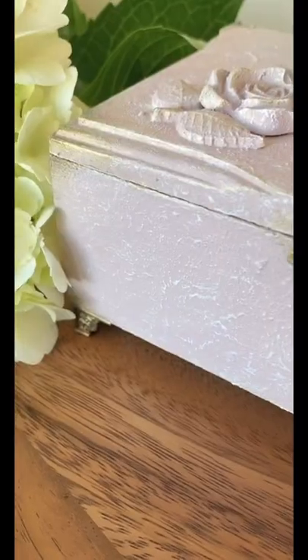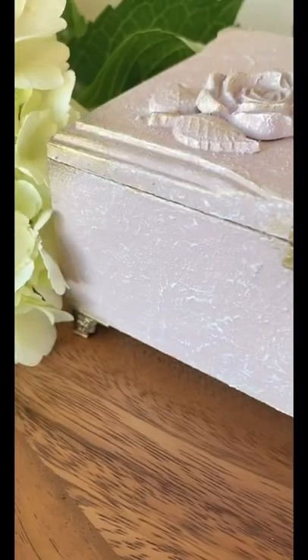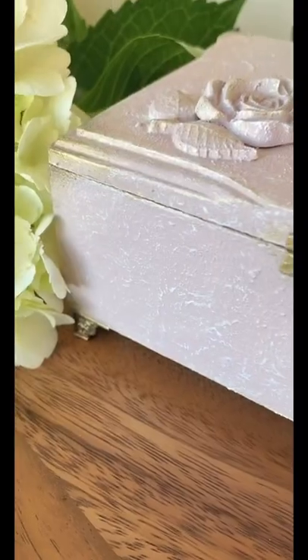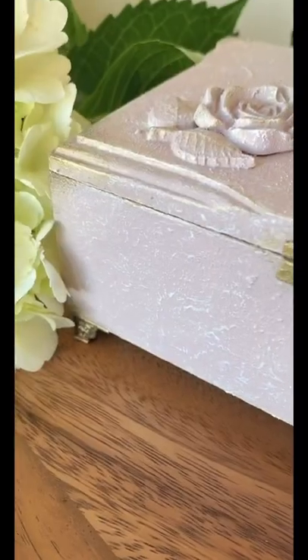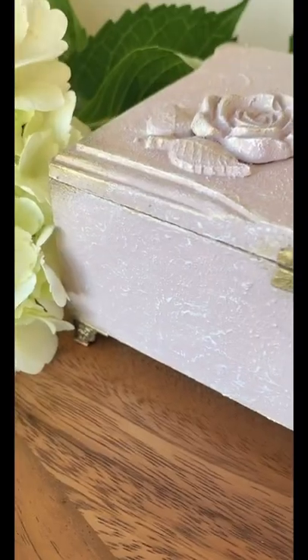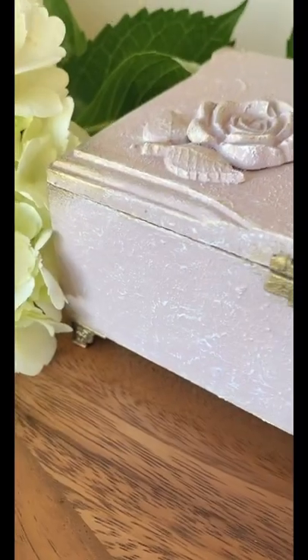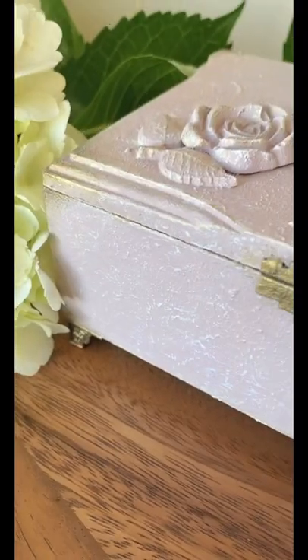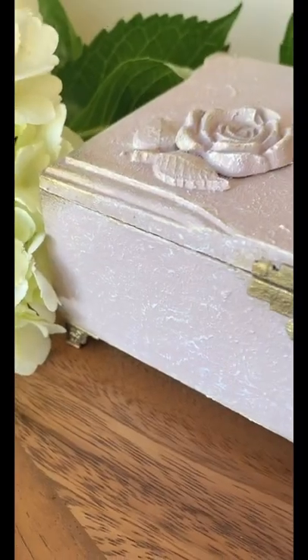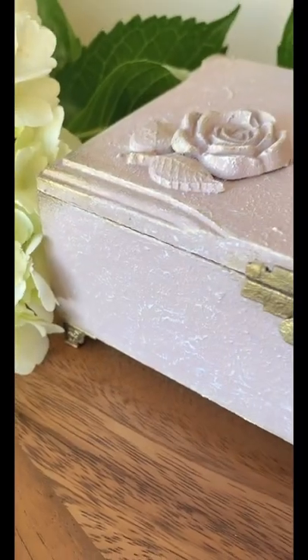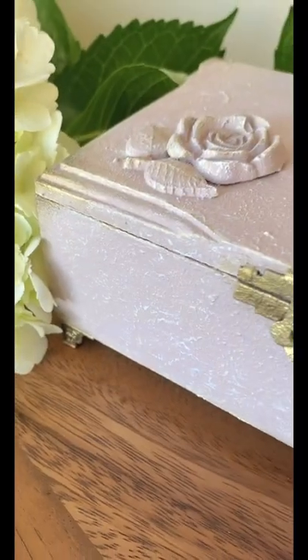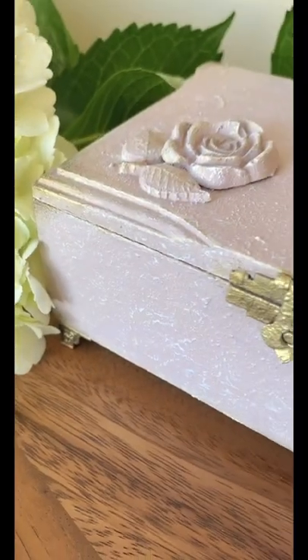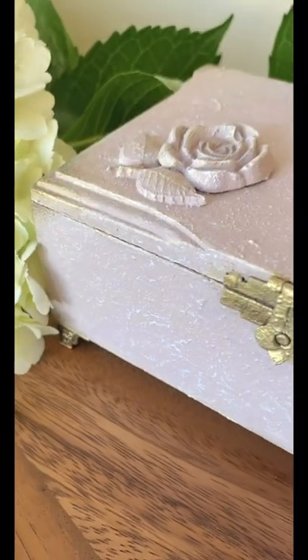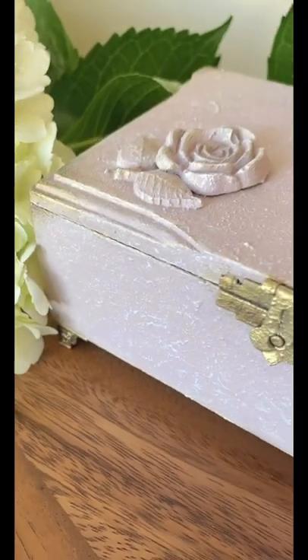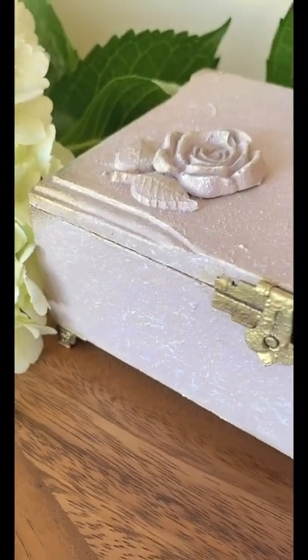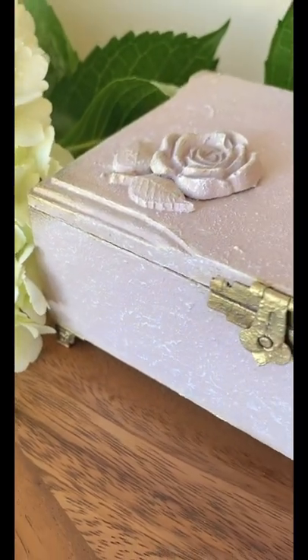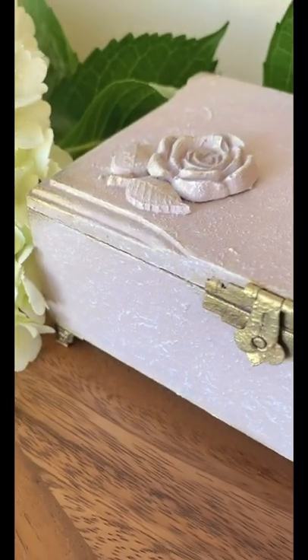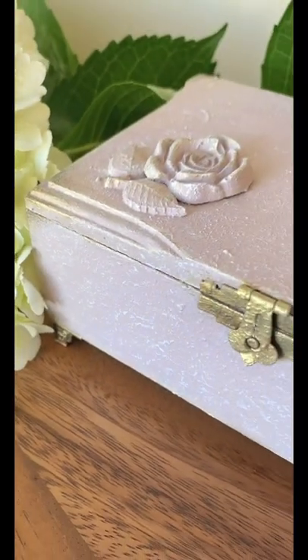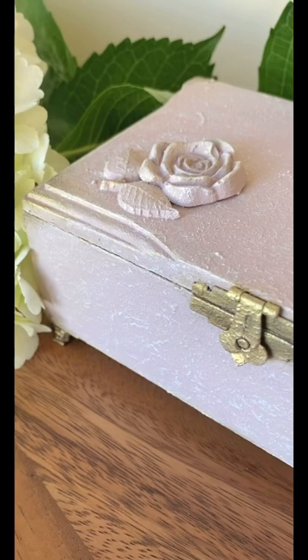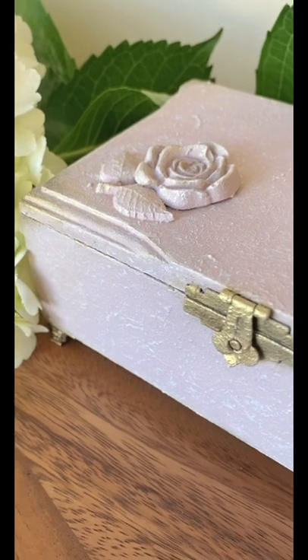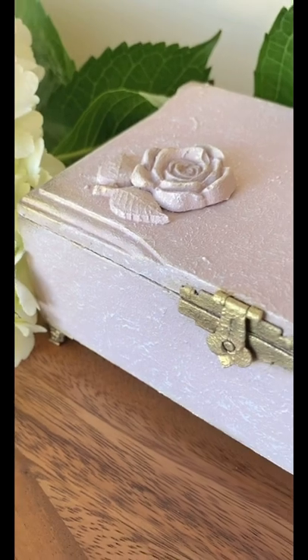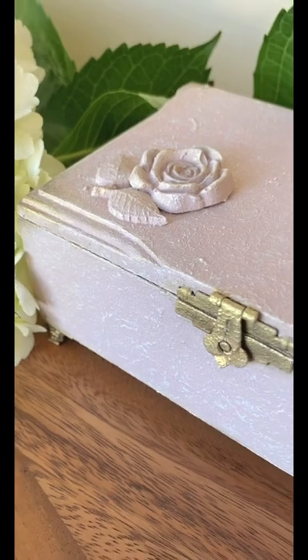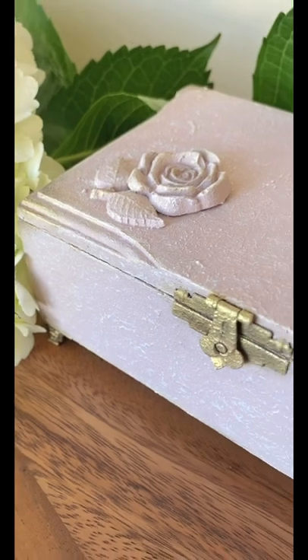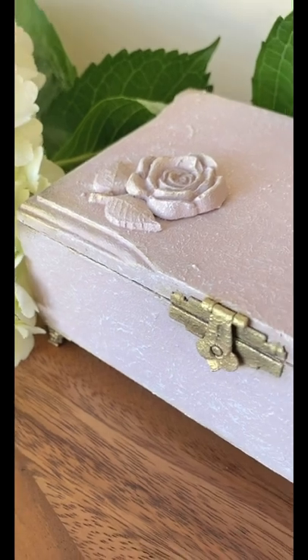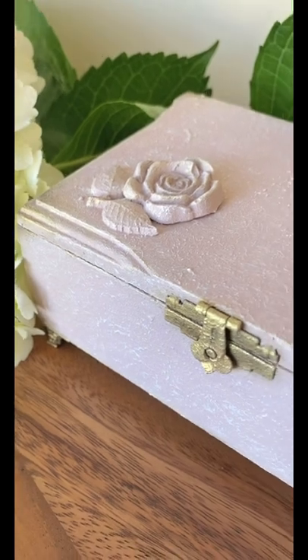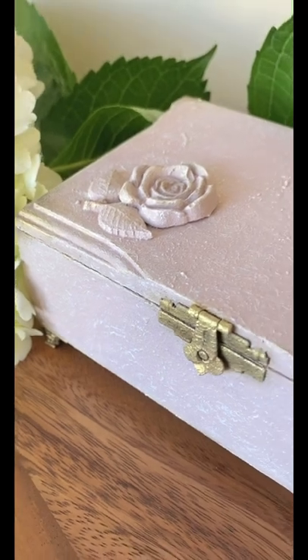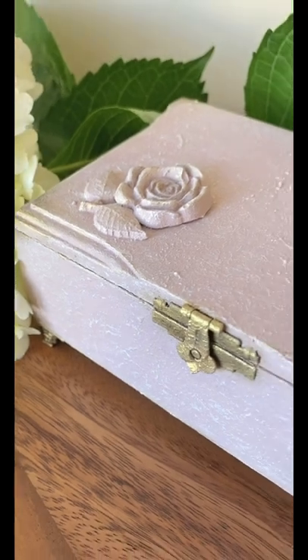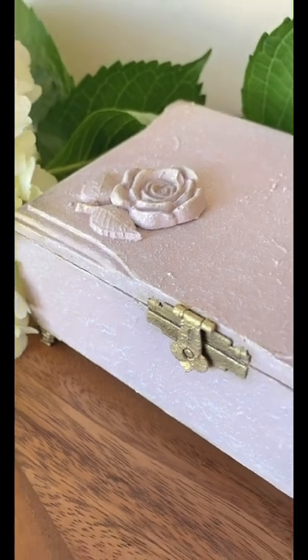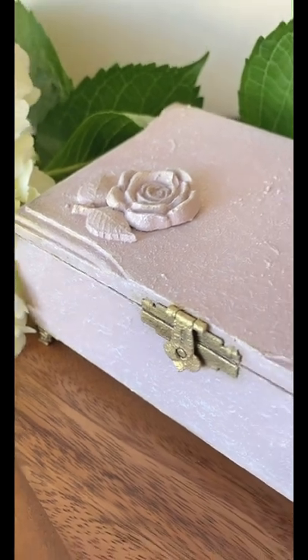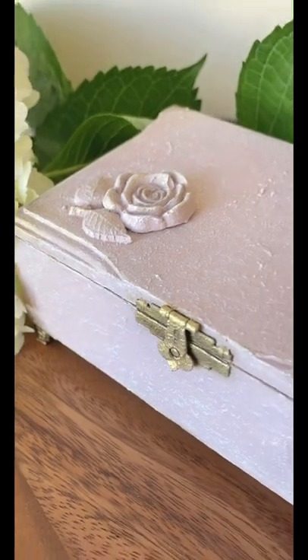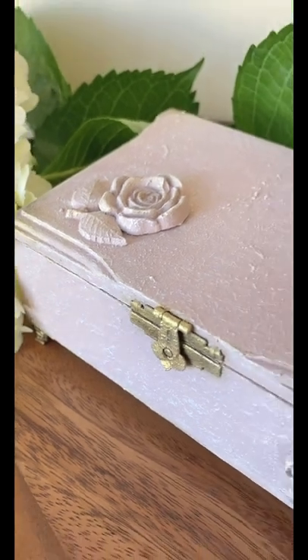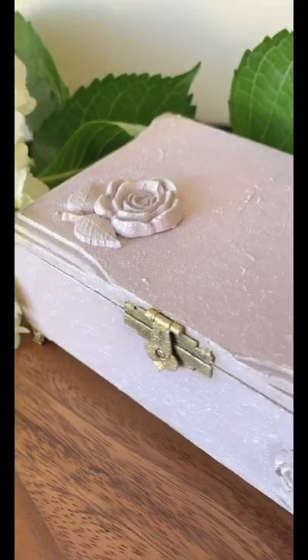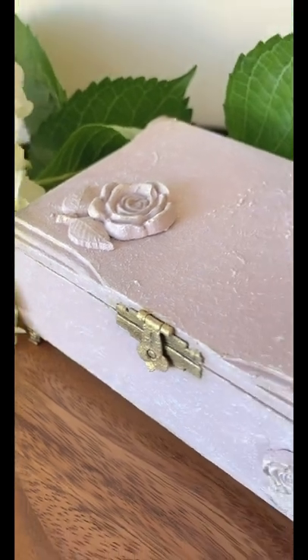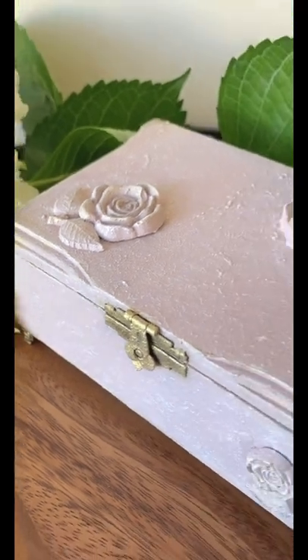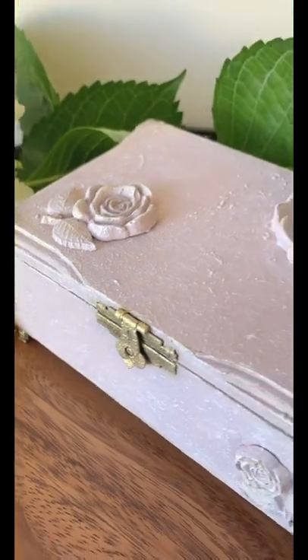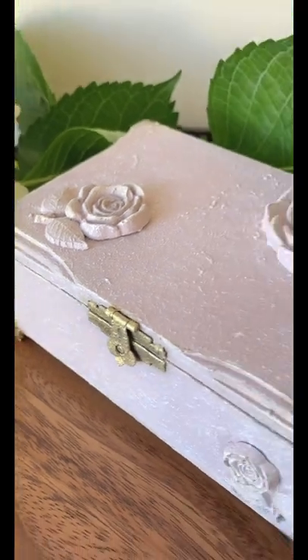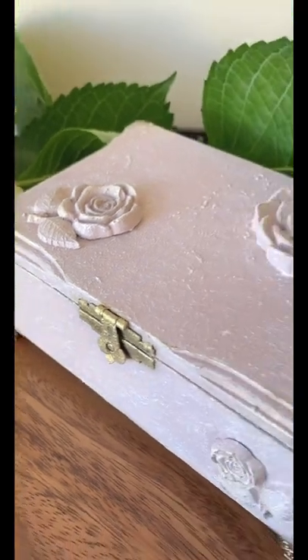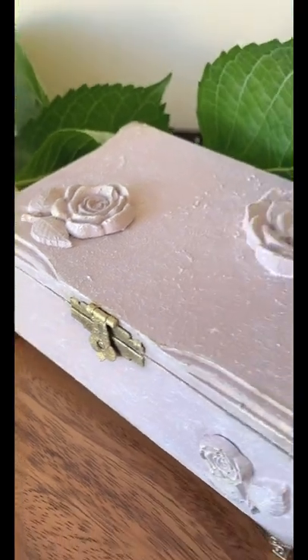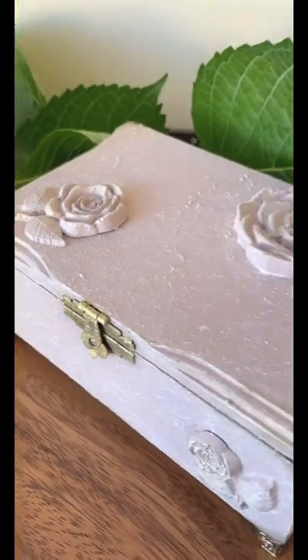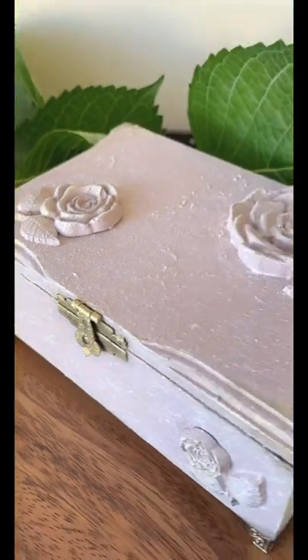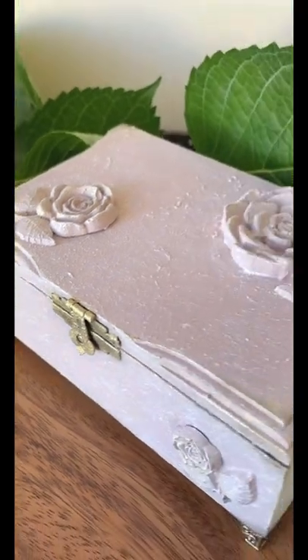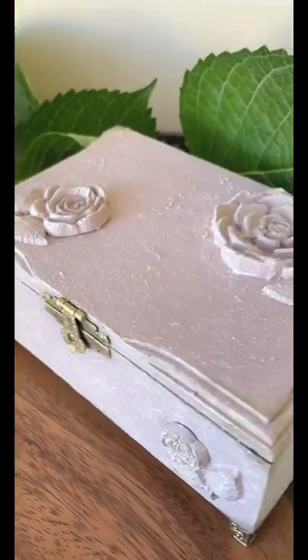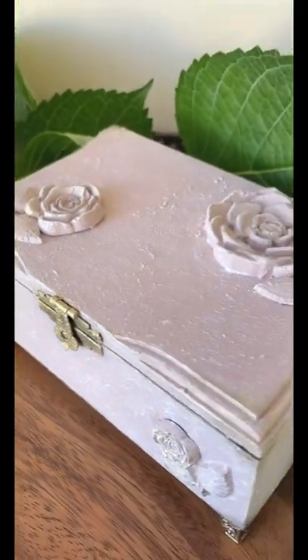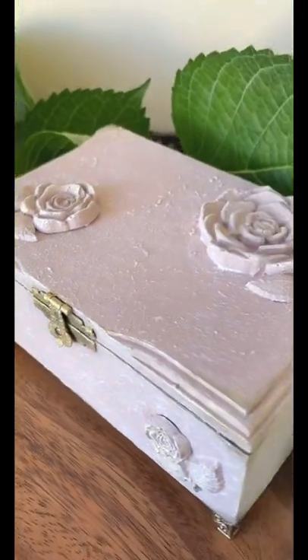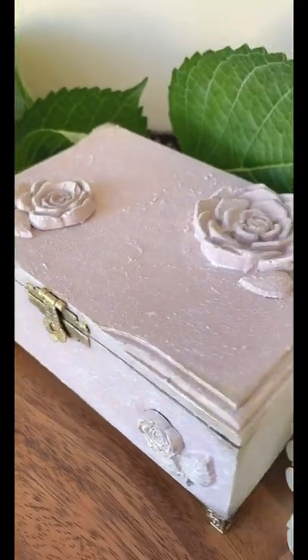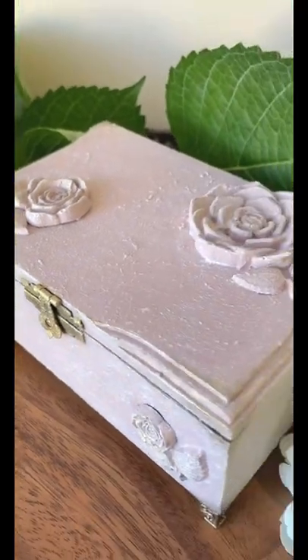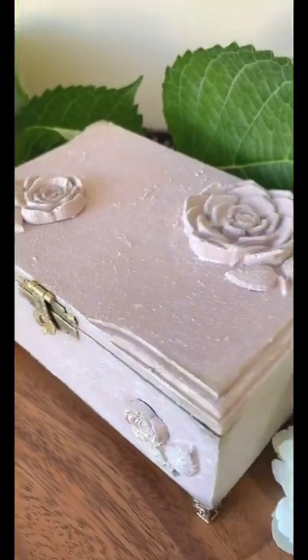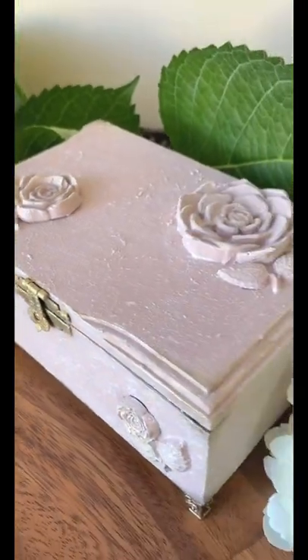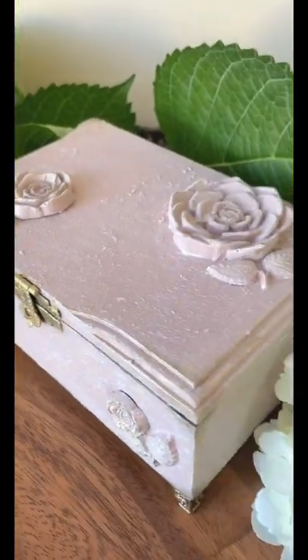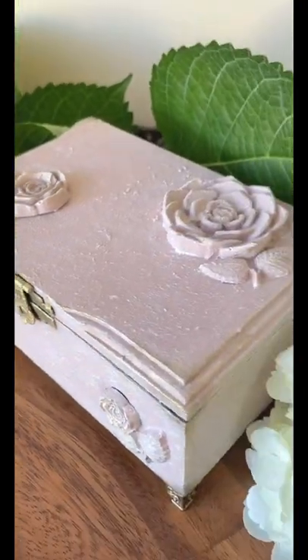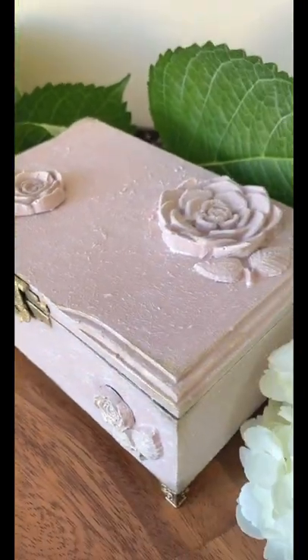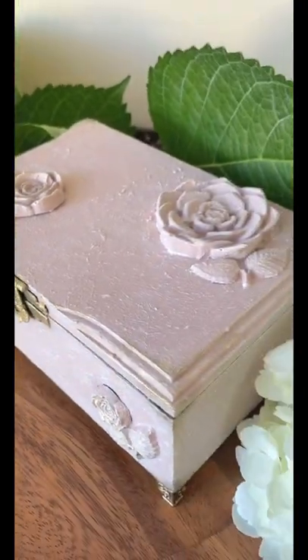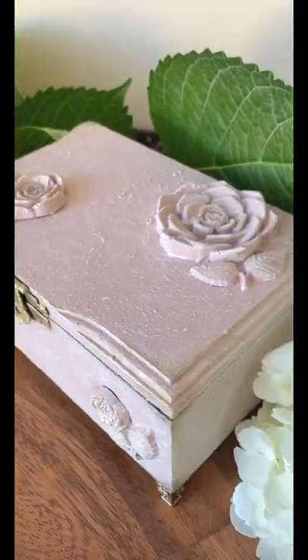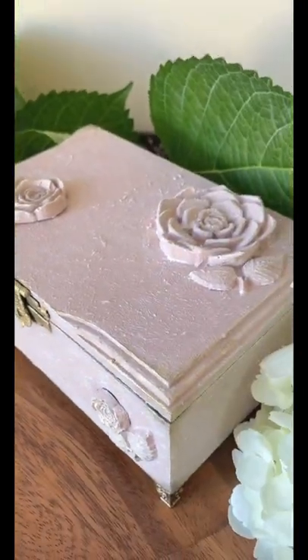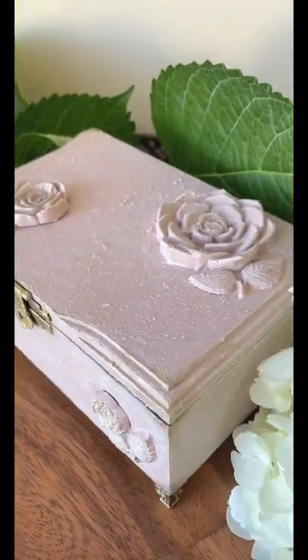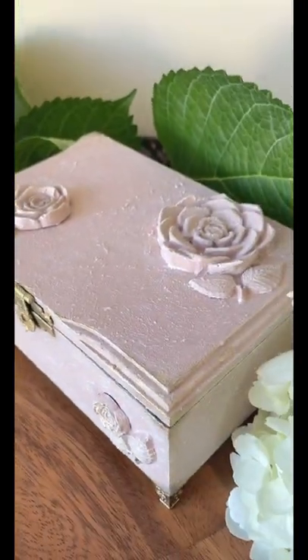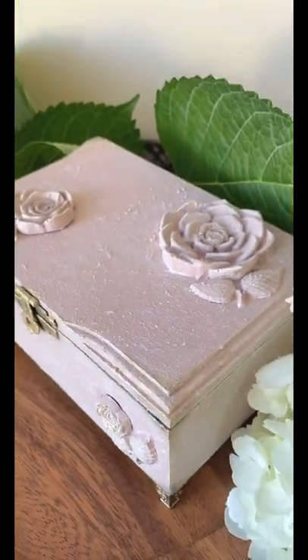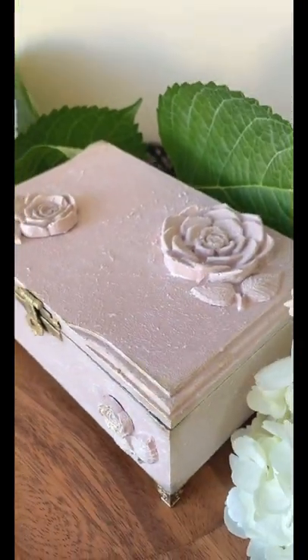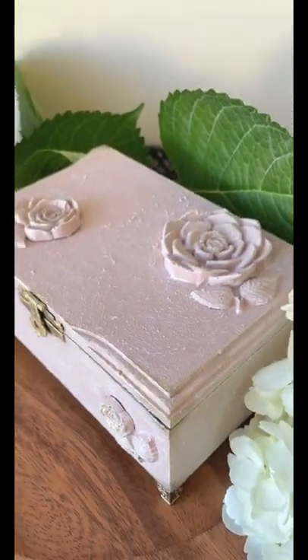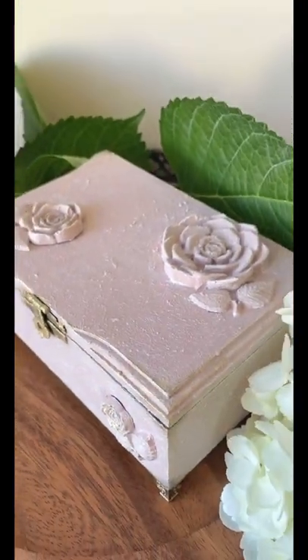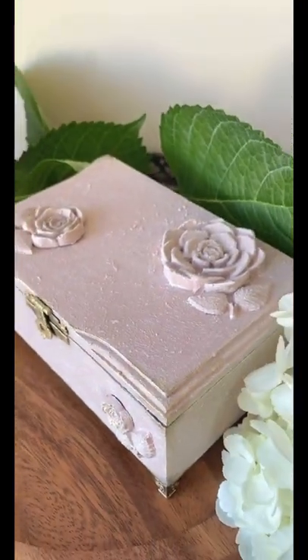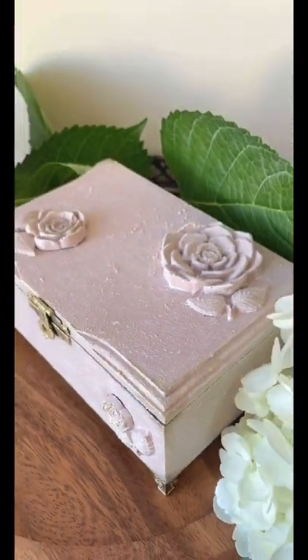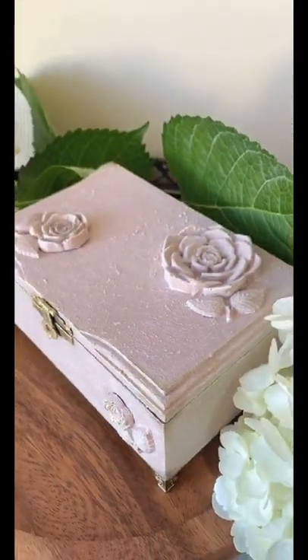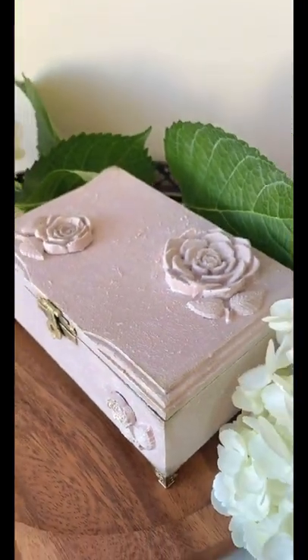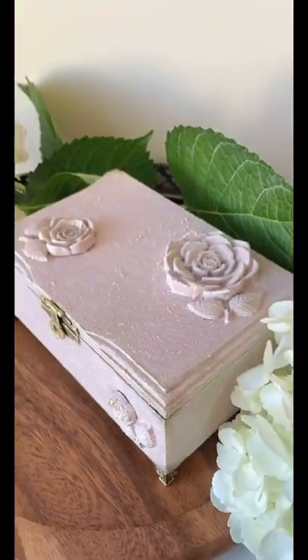And here is the final product. Such a beautiful soft refresh to this little box. Let me know what you think of this jewelry box.